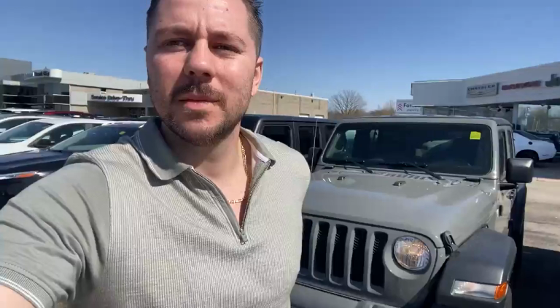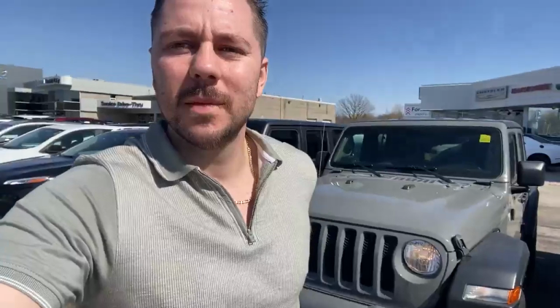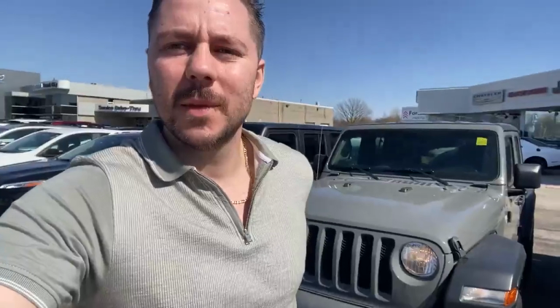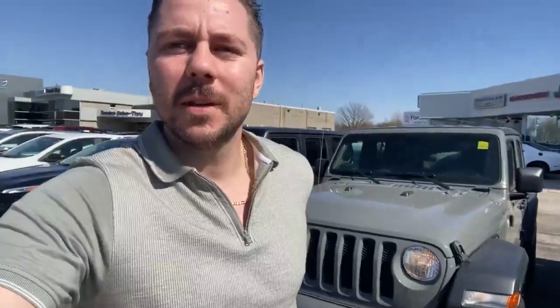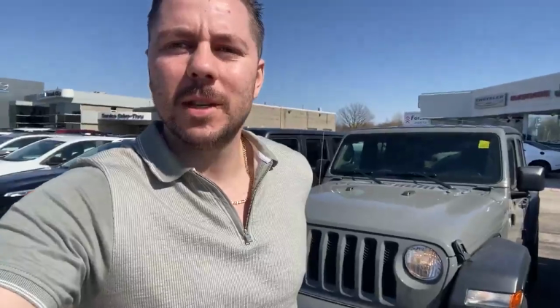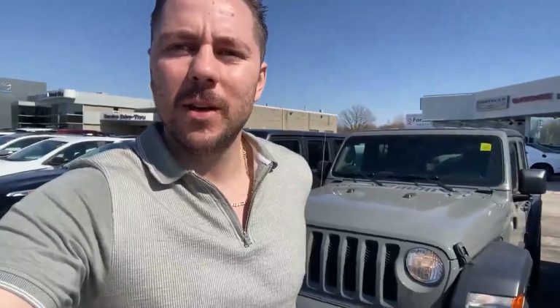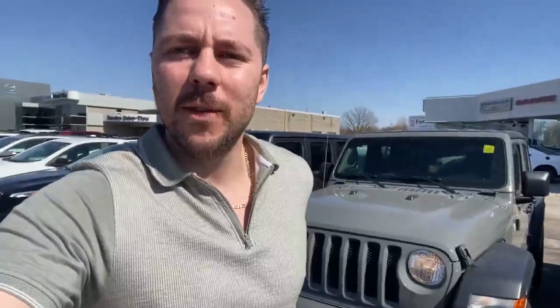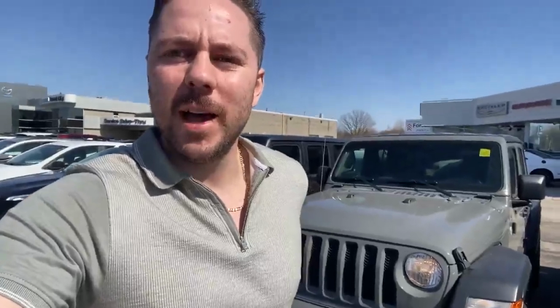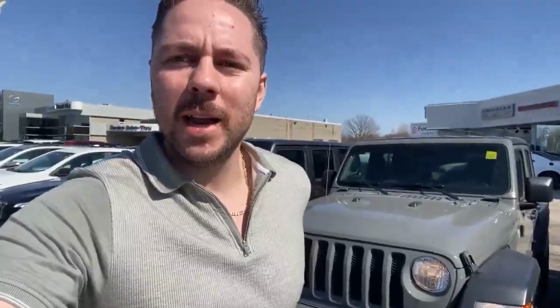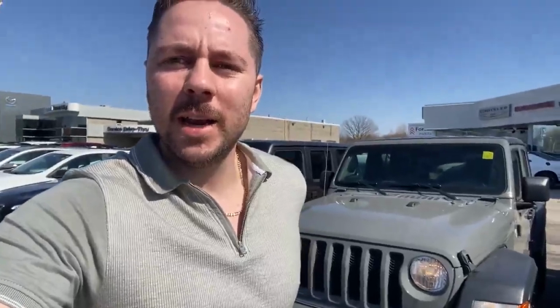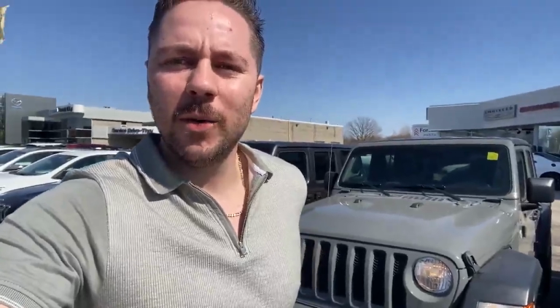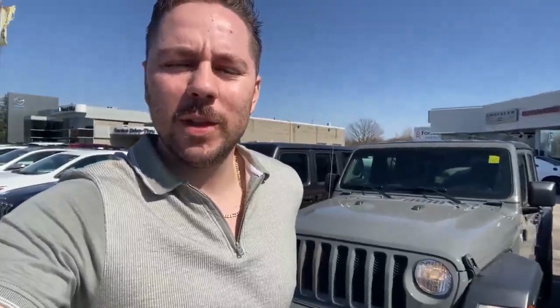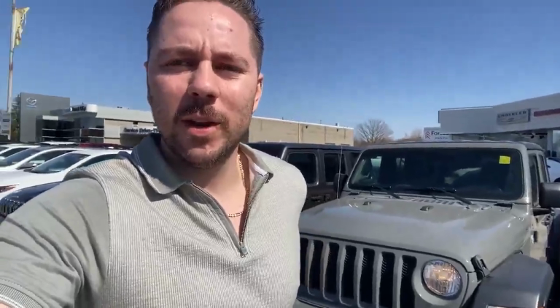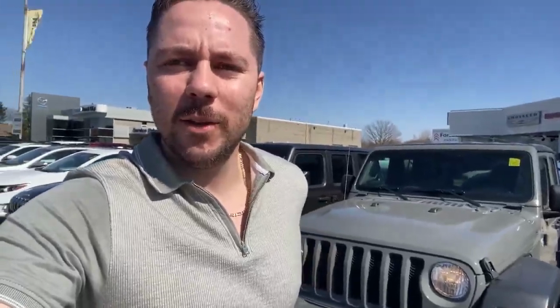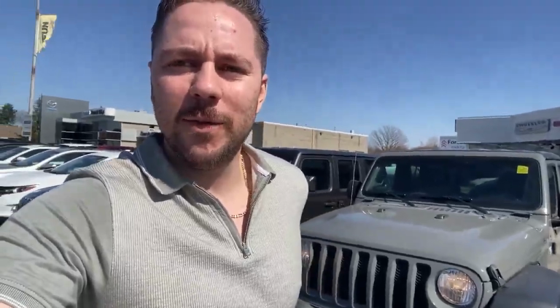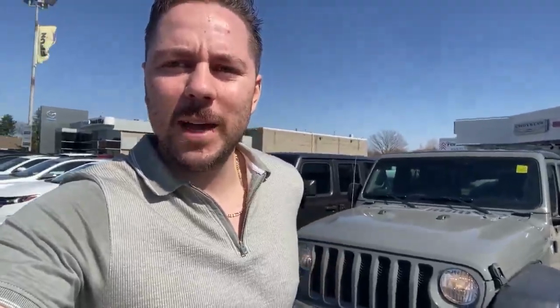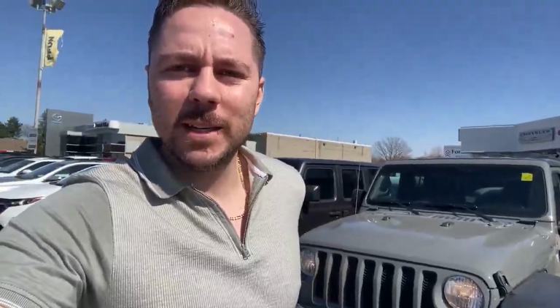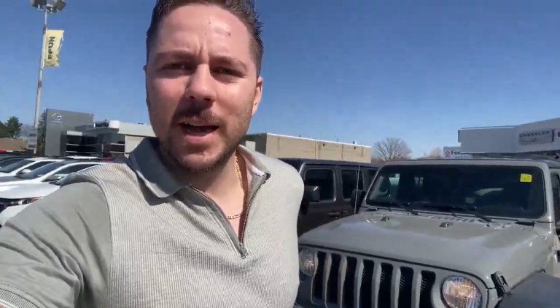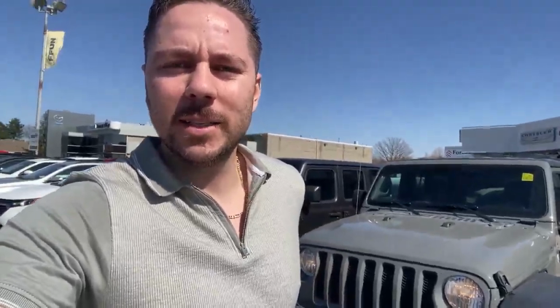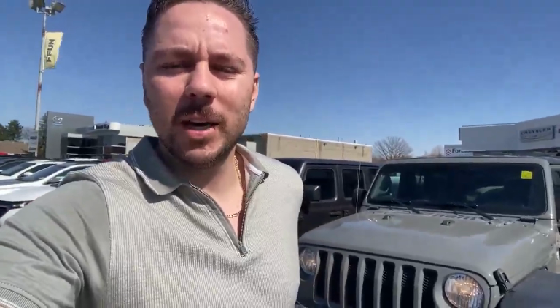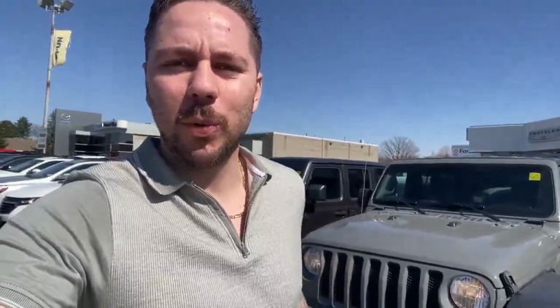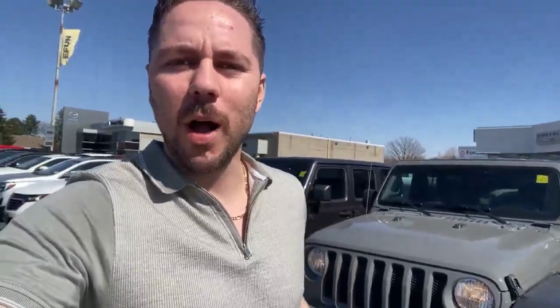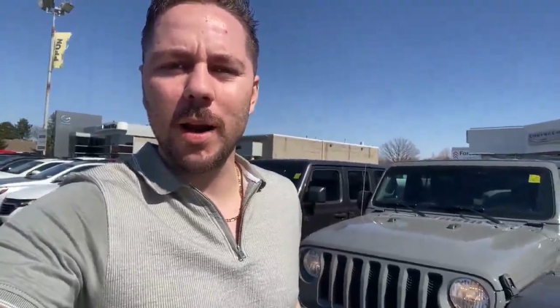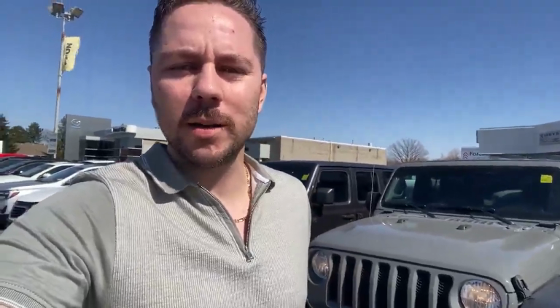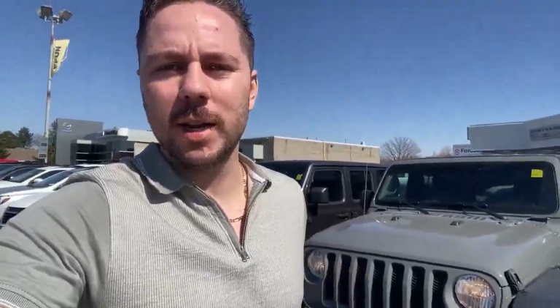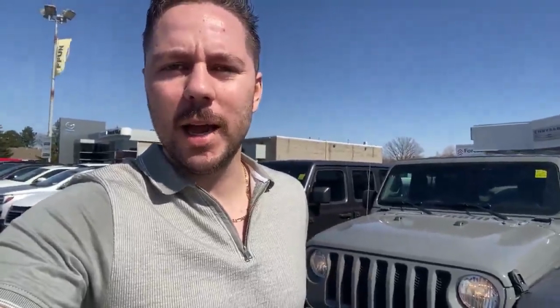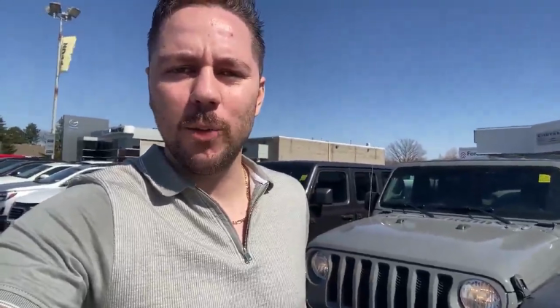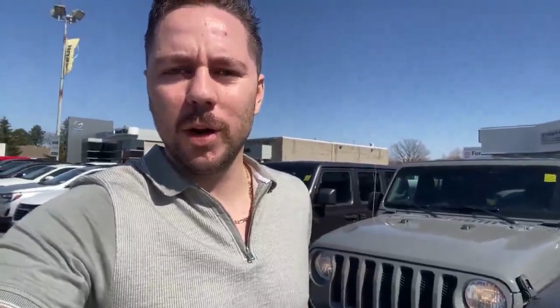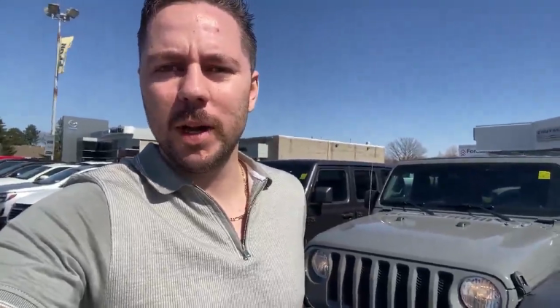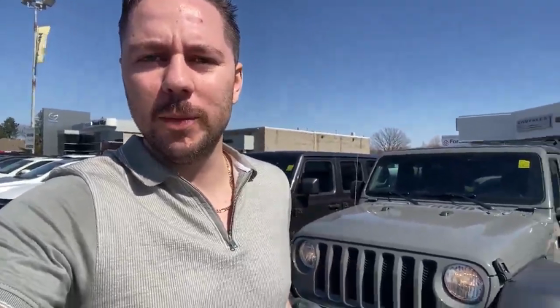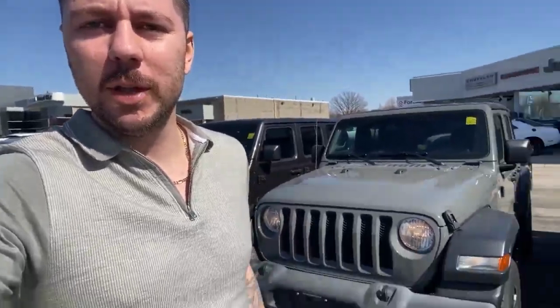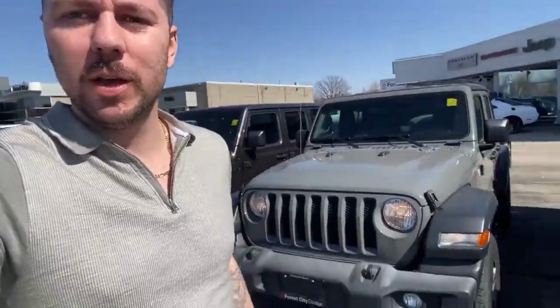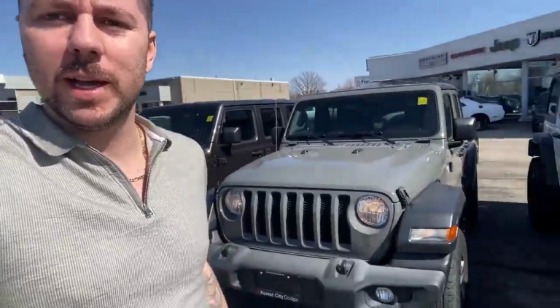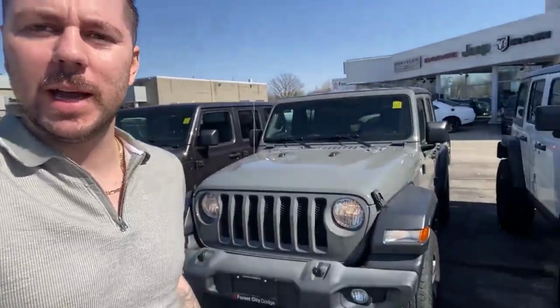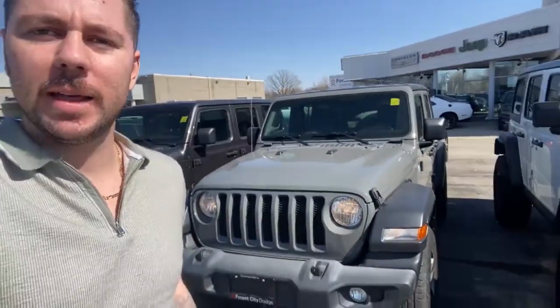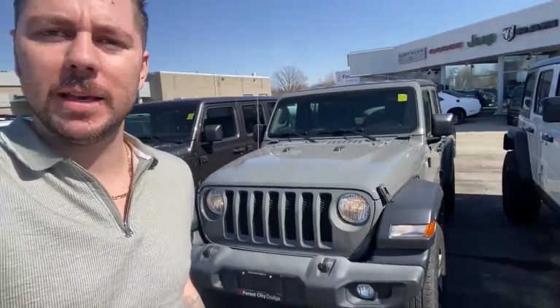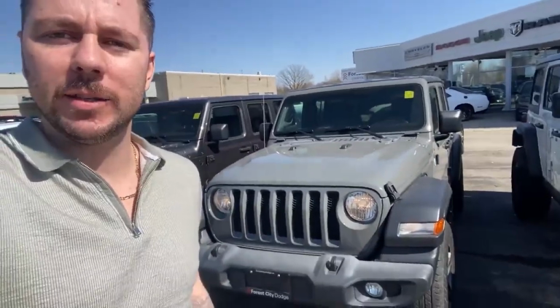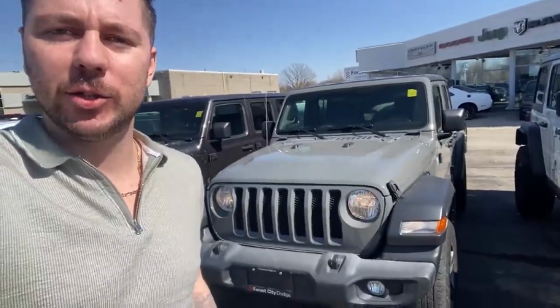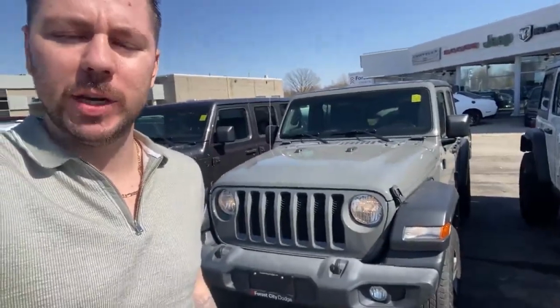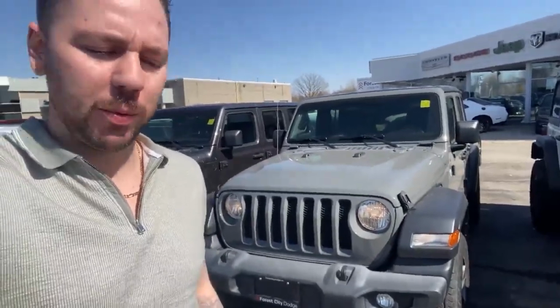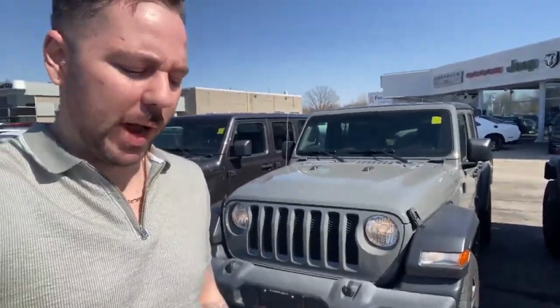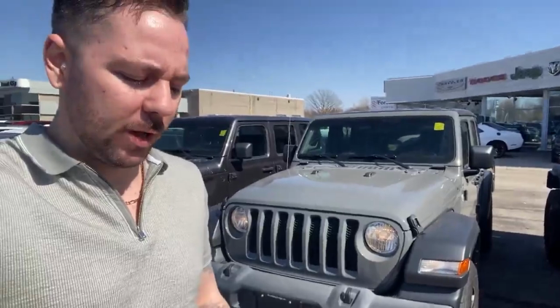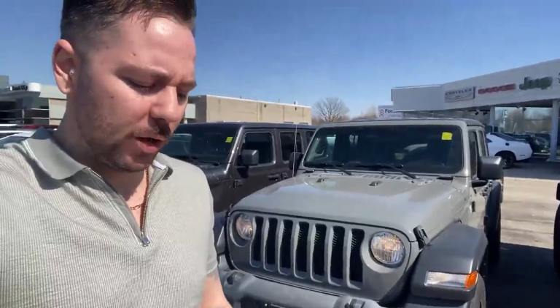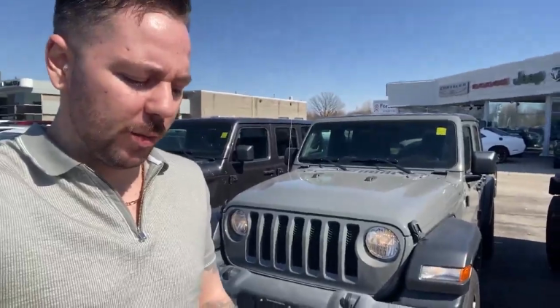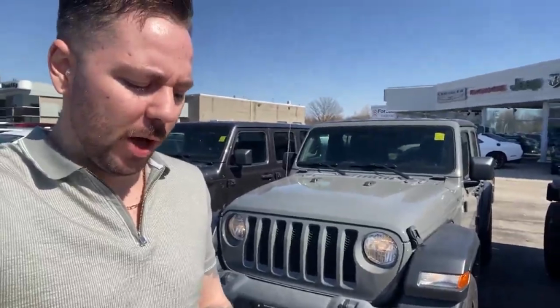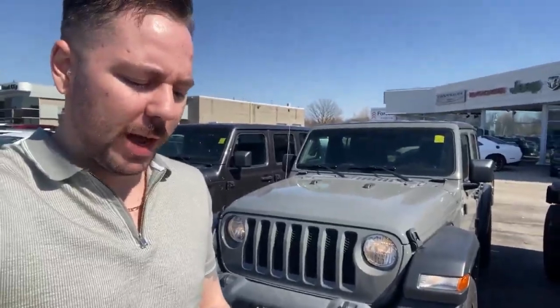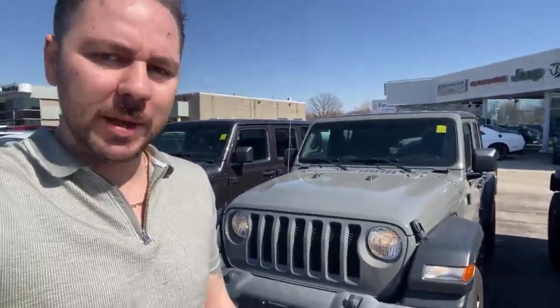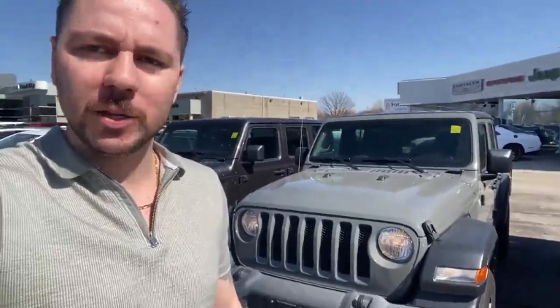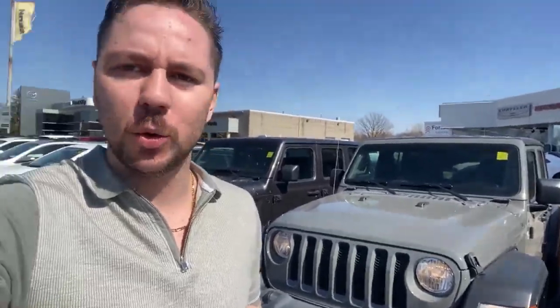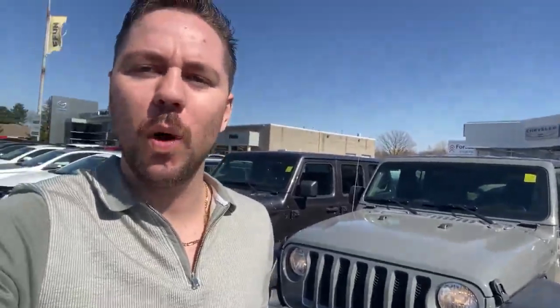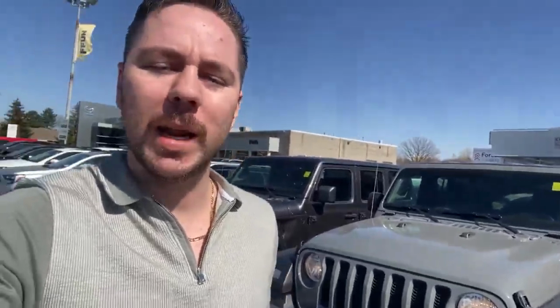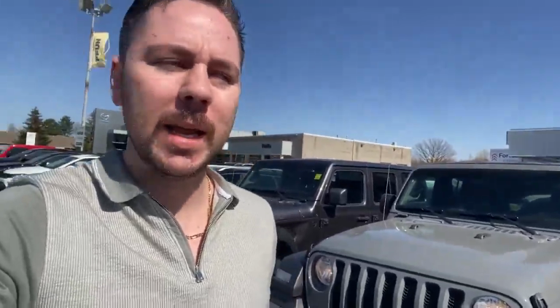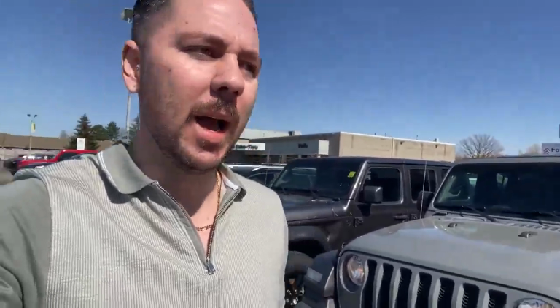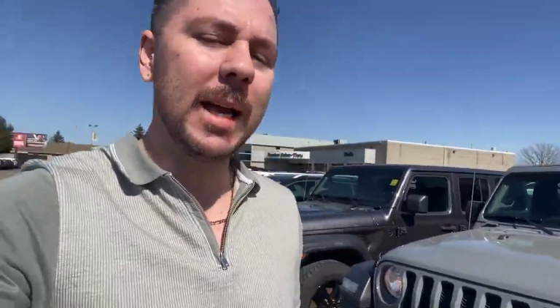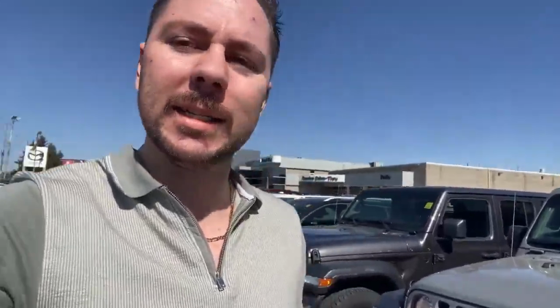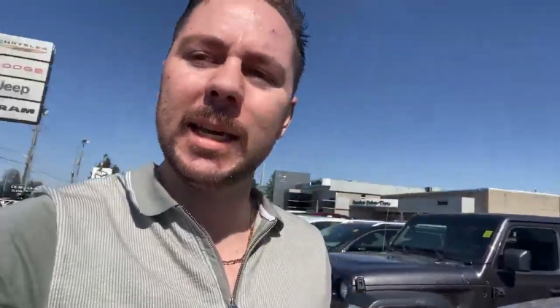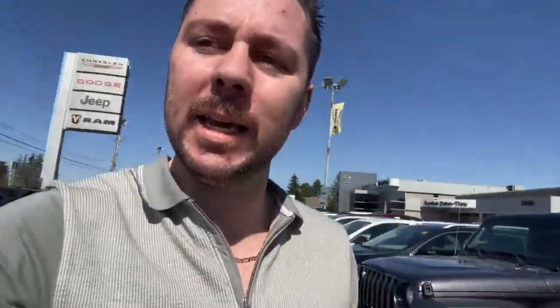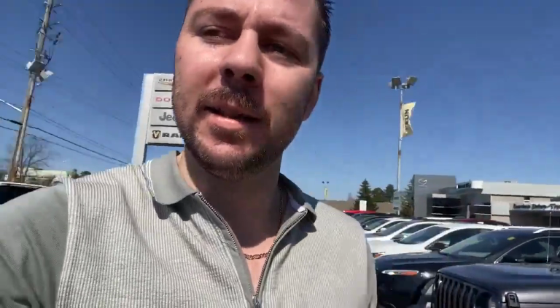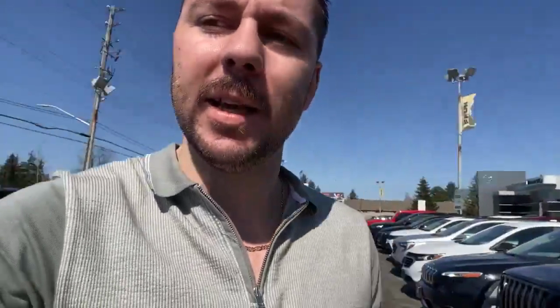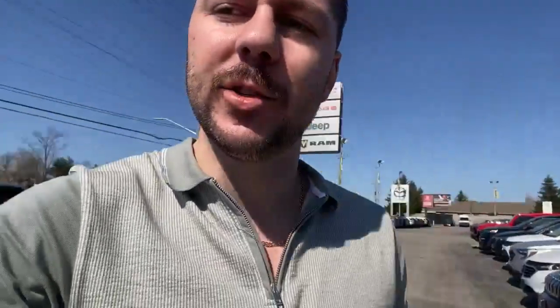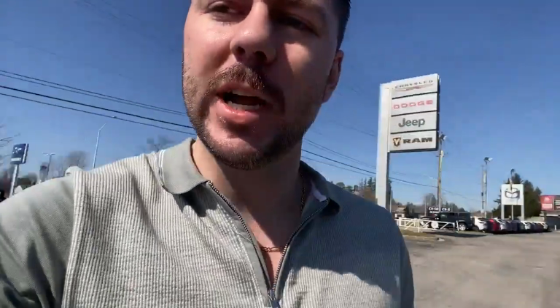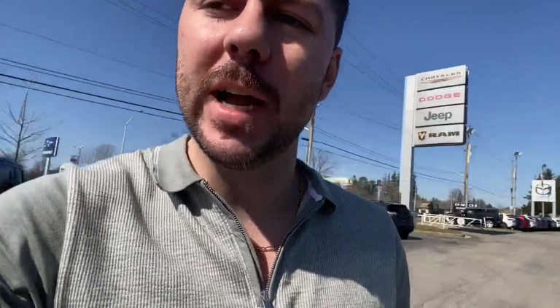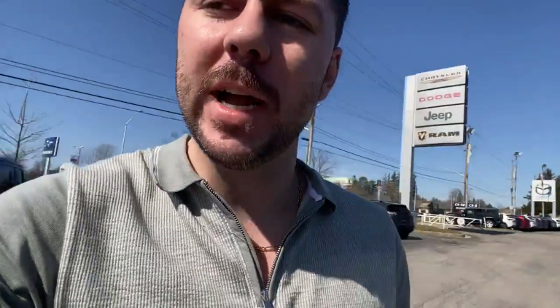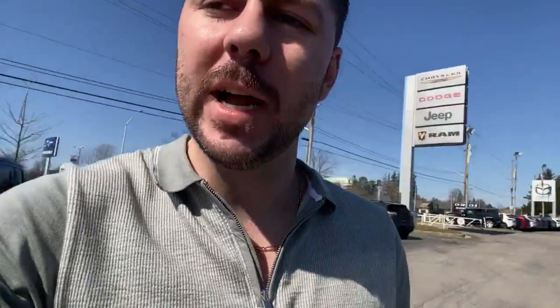Theo Hyann here with another fantastic product. Today we're going to be looking at this Jeep Wrangler behind me, 2019. Let's check it out.